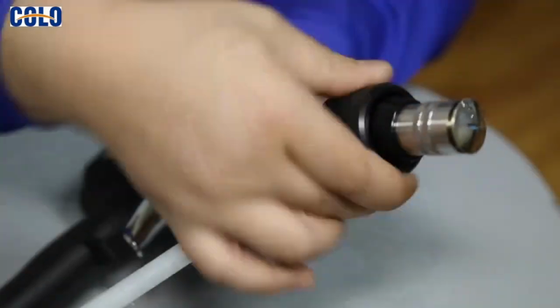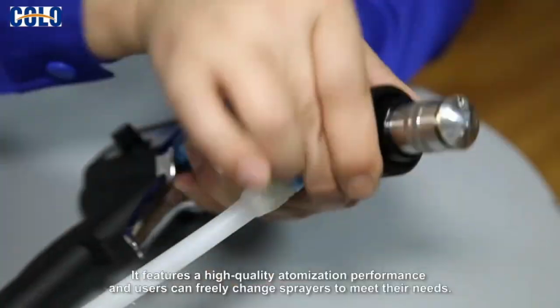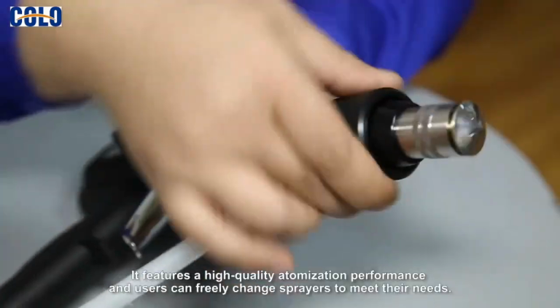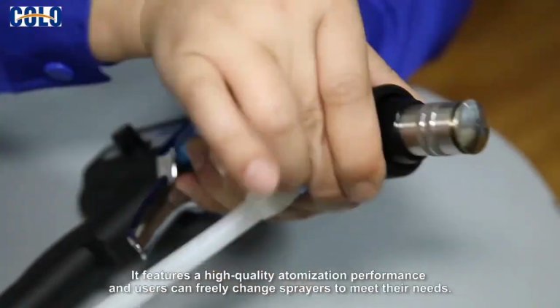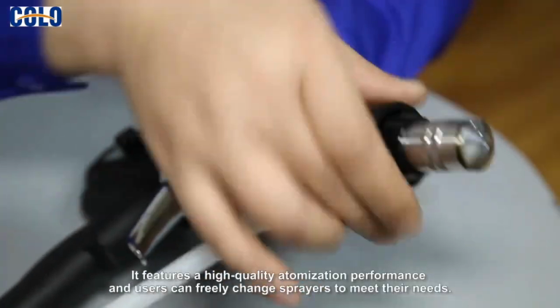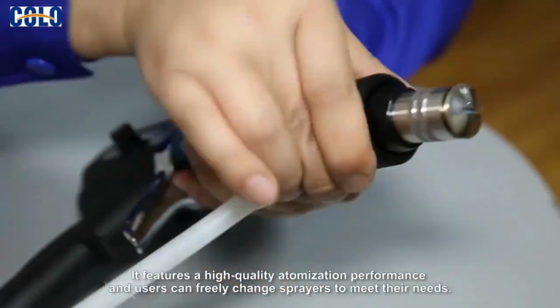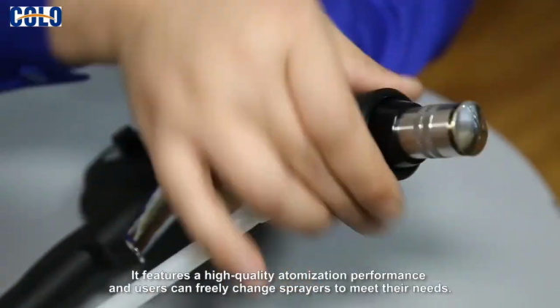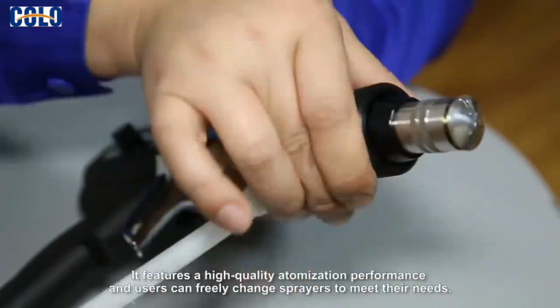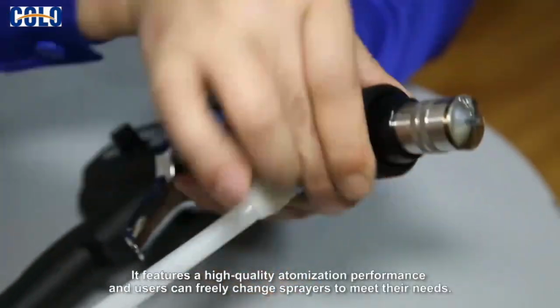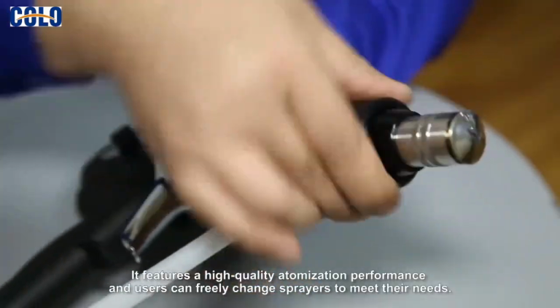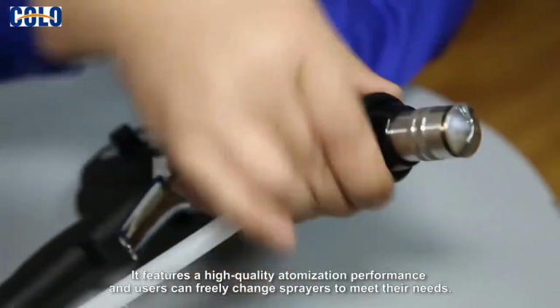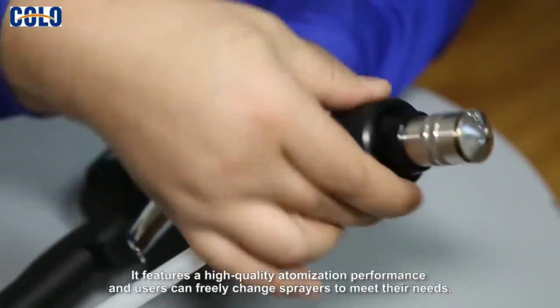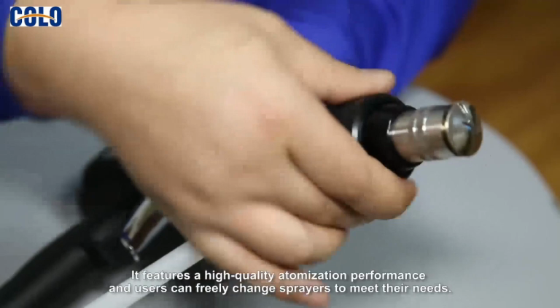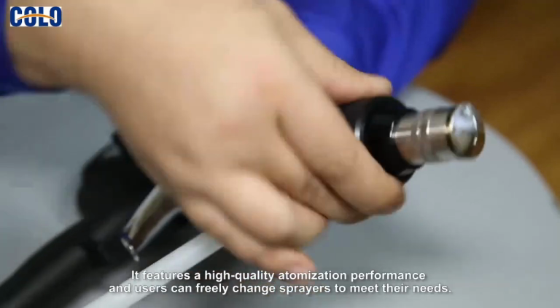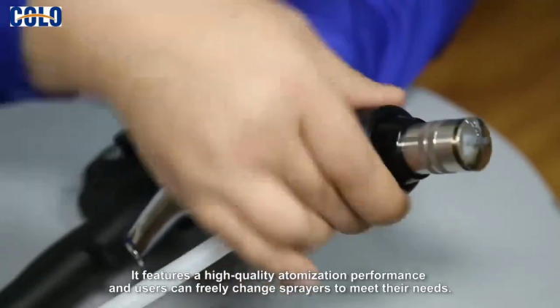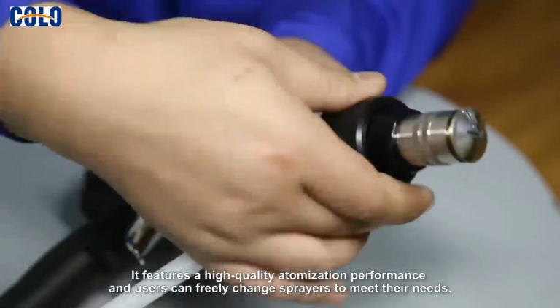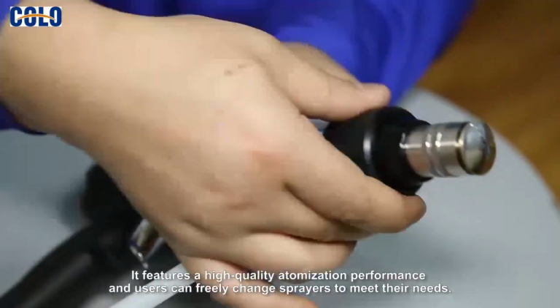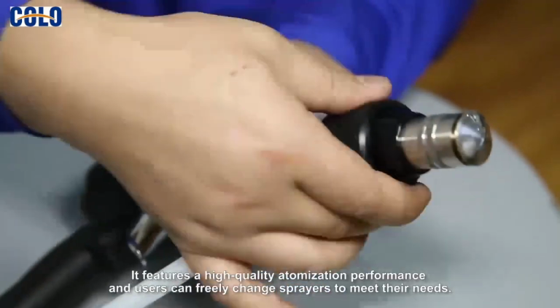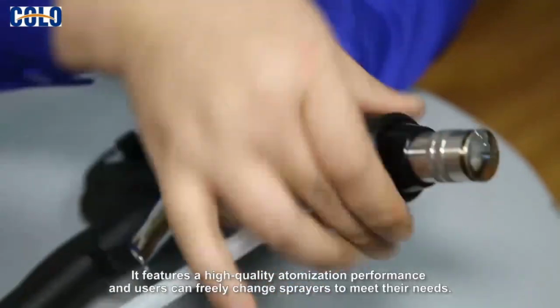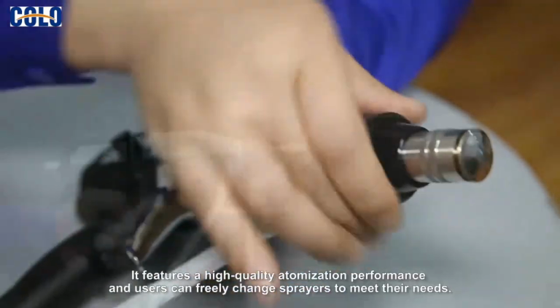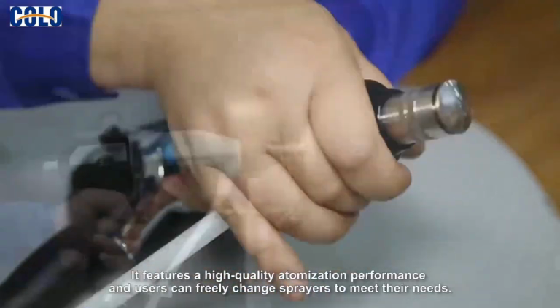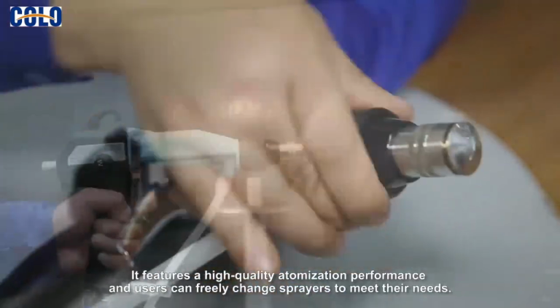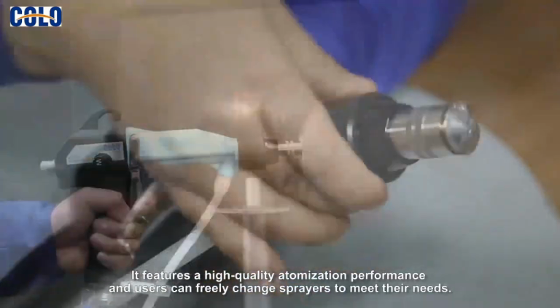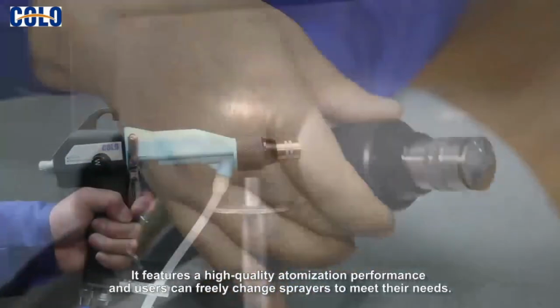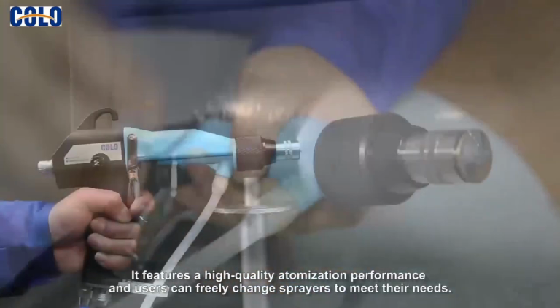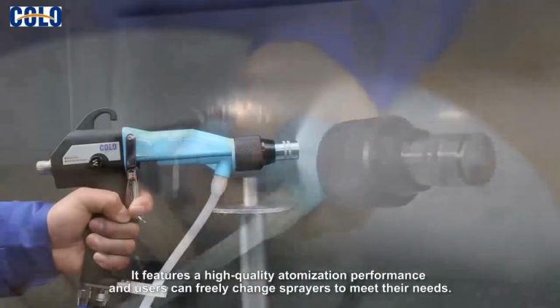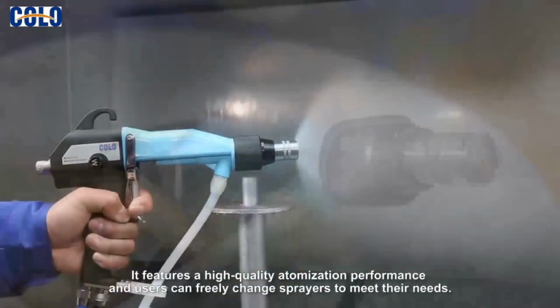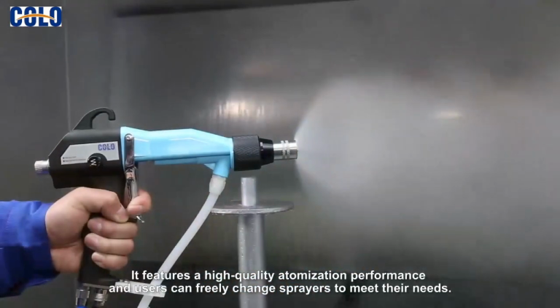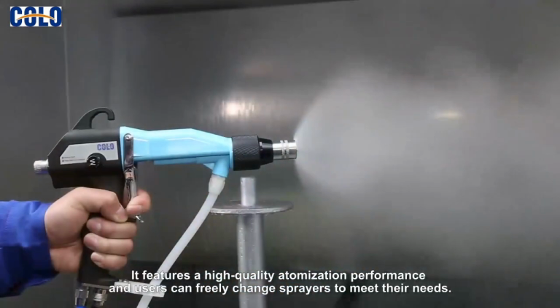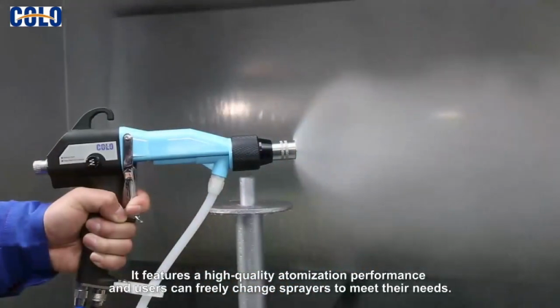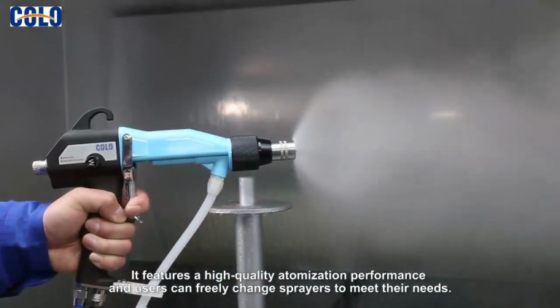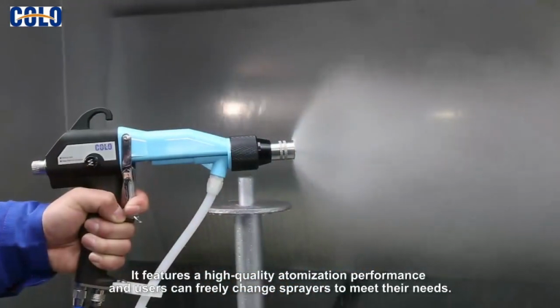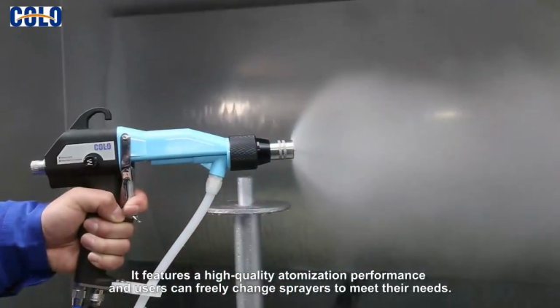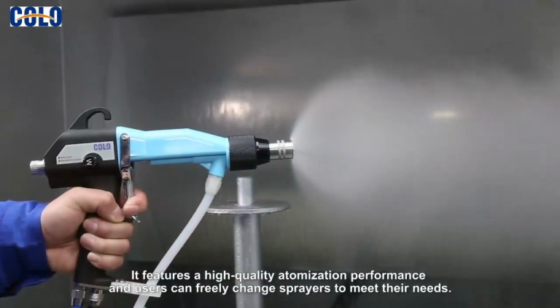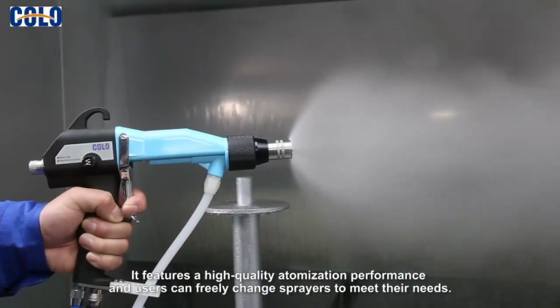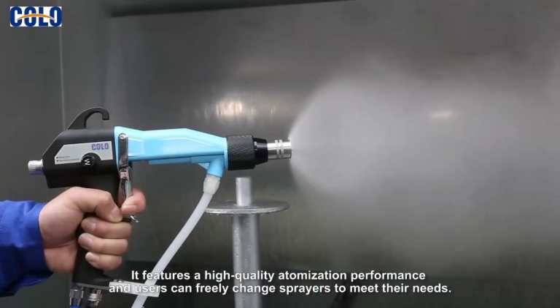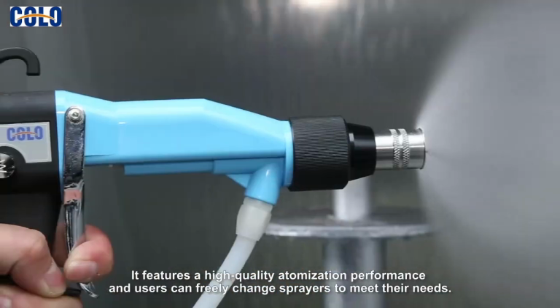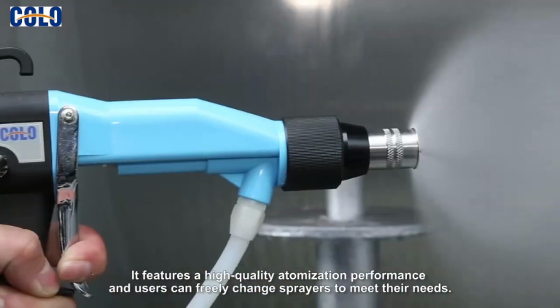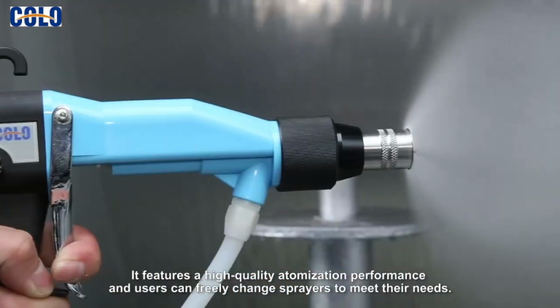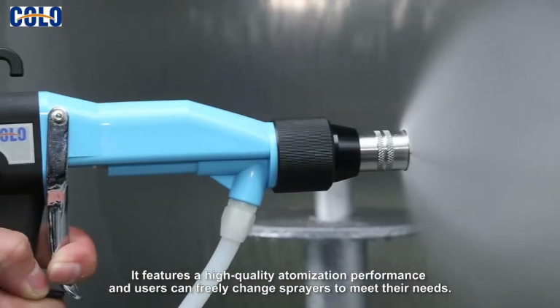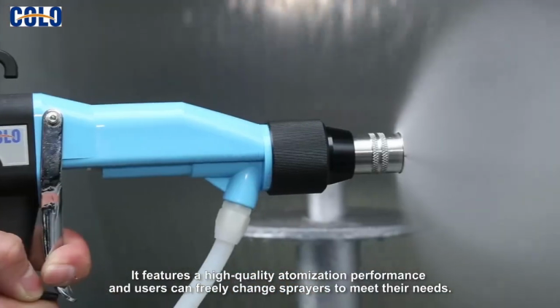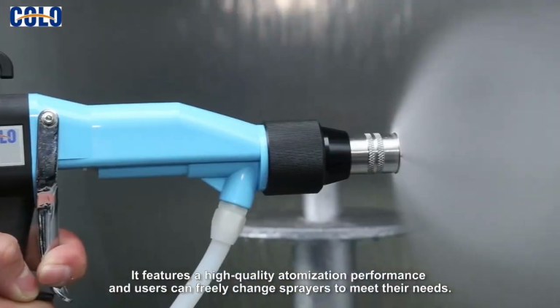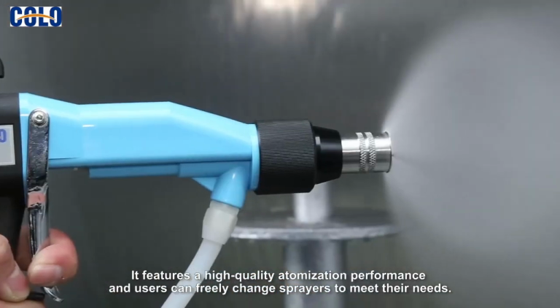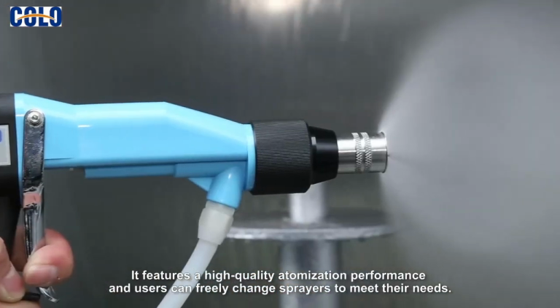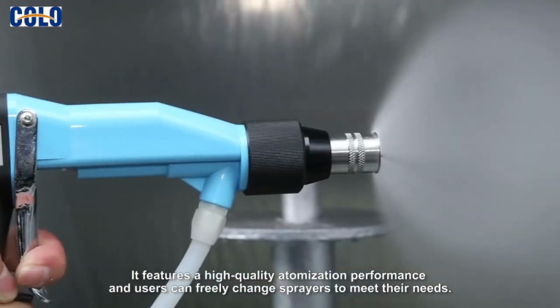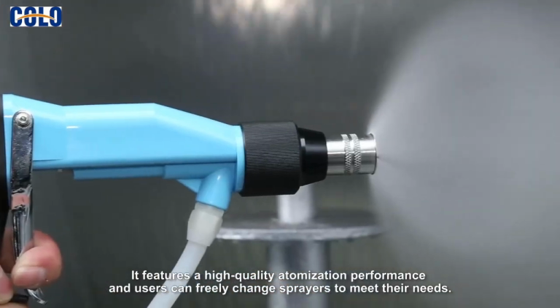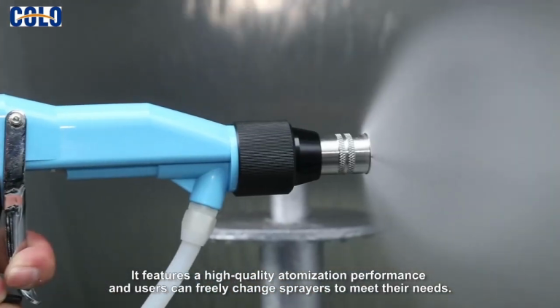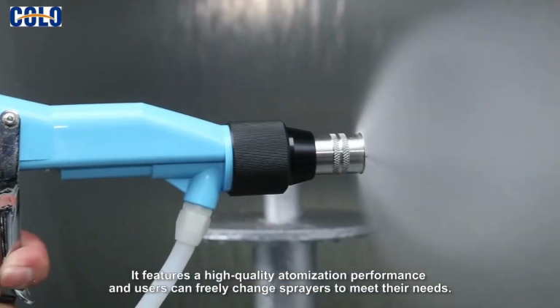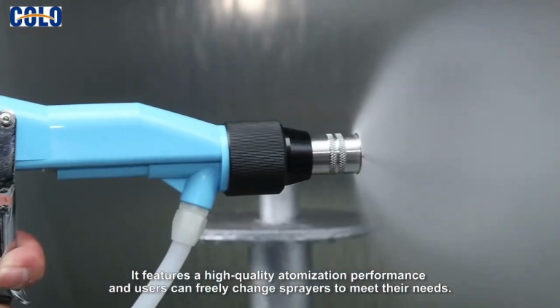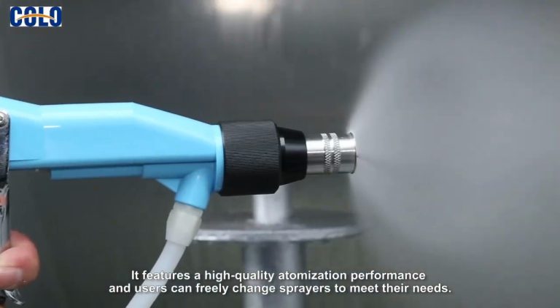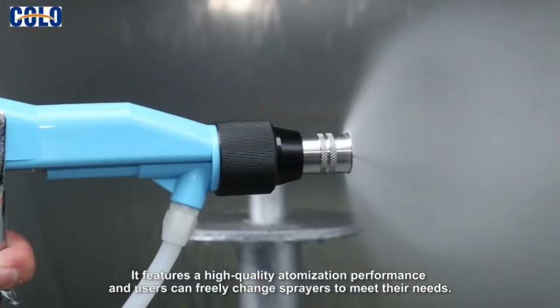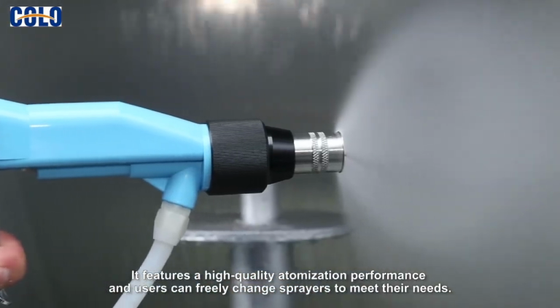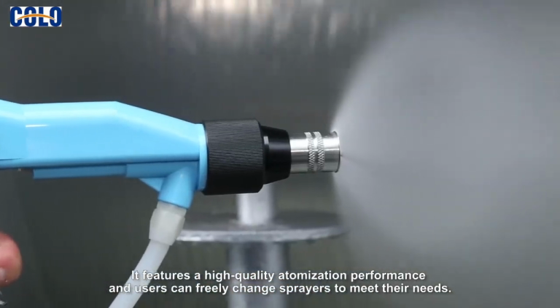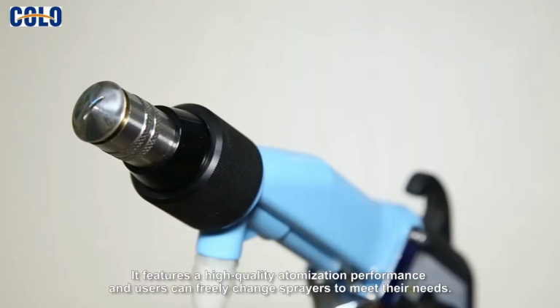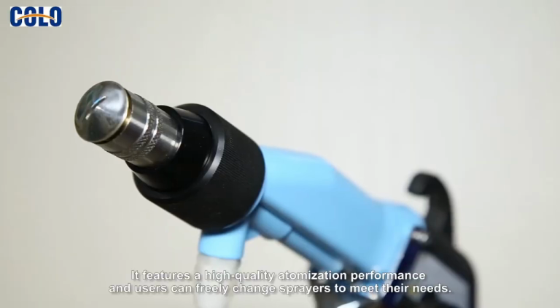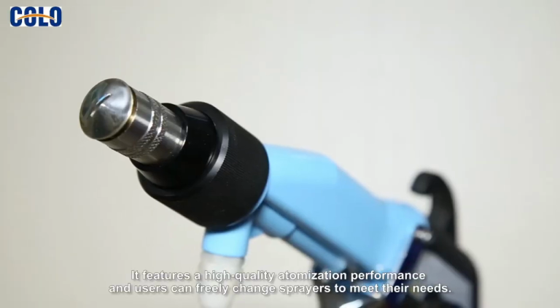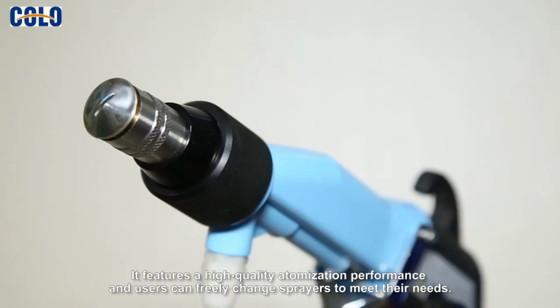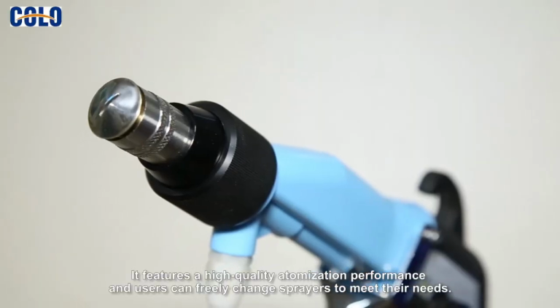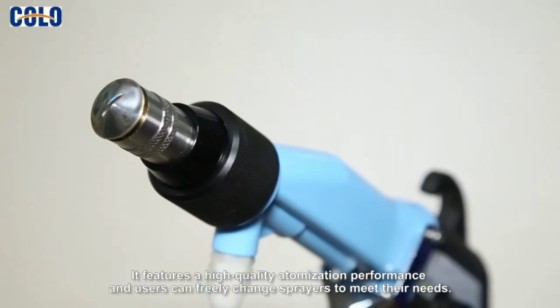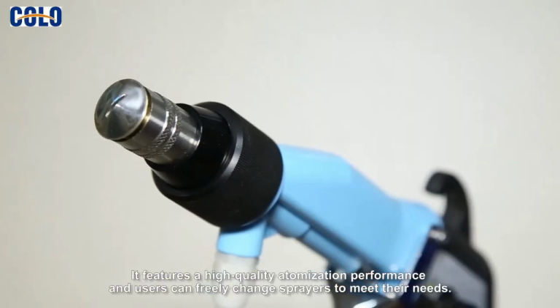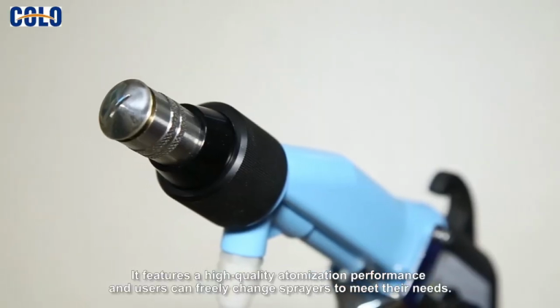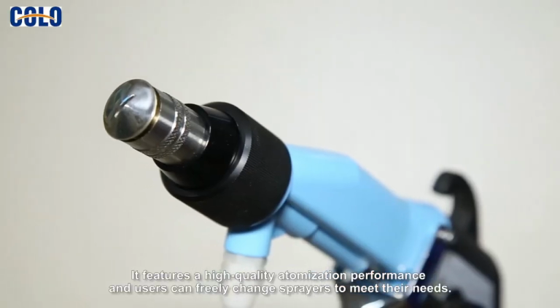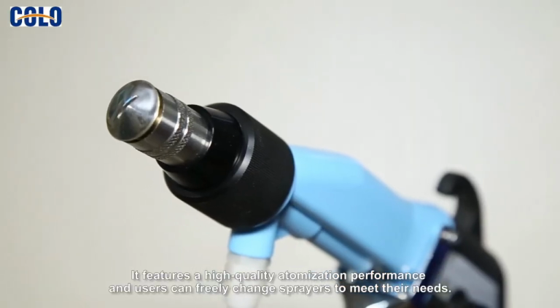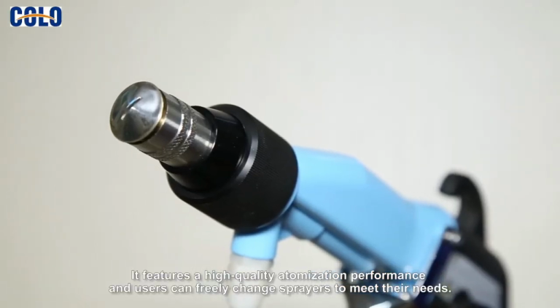It features a high quality atomization performance and users can freely change sprayers to meet their needs.